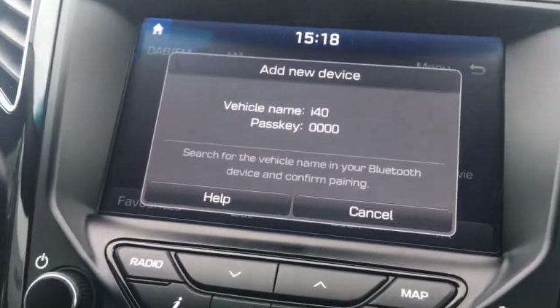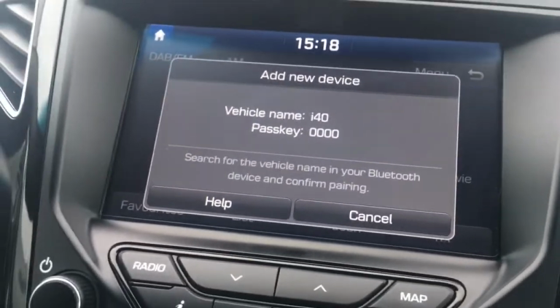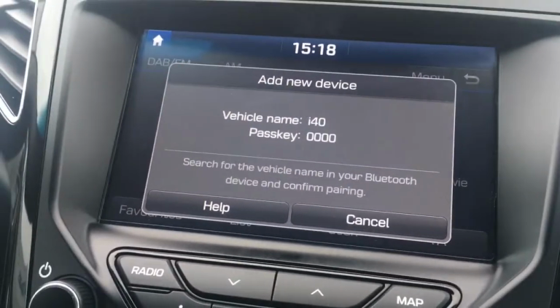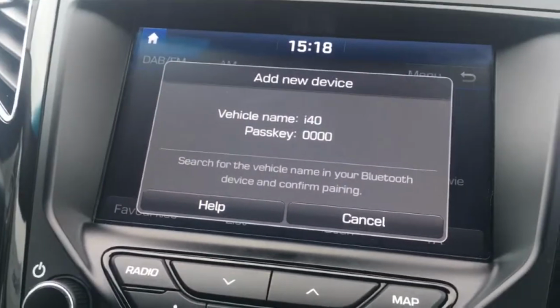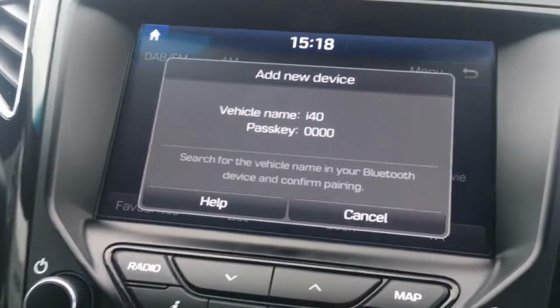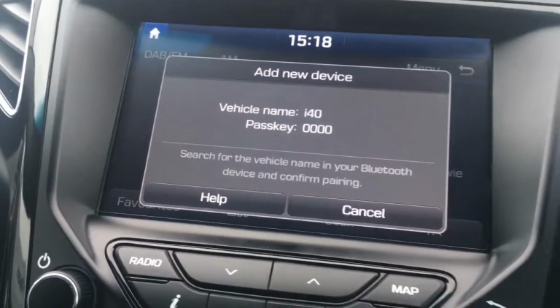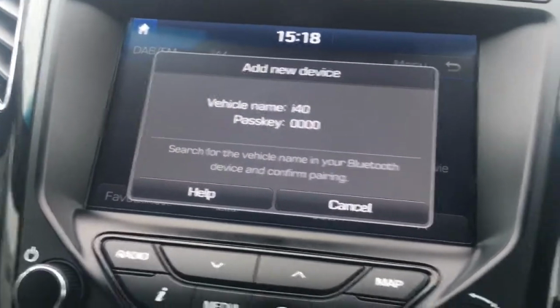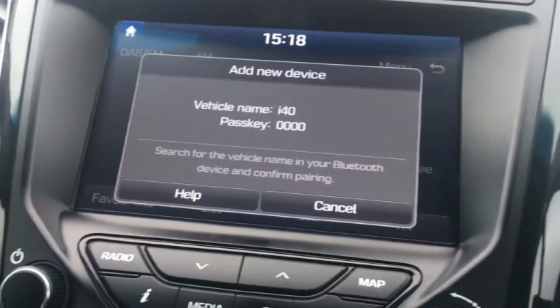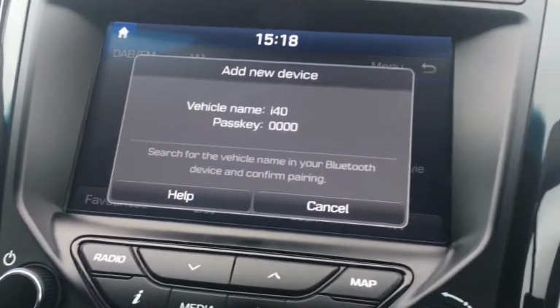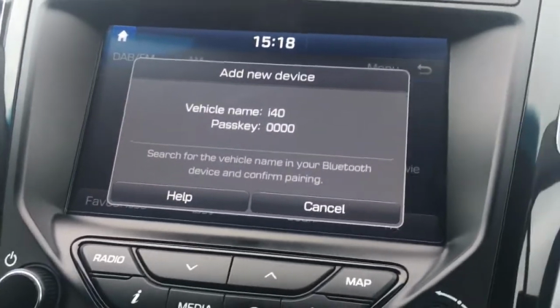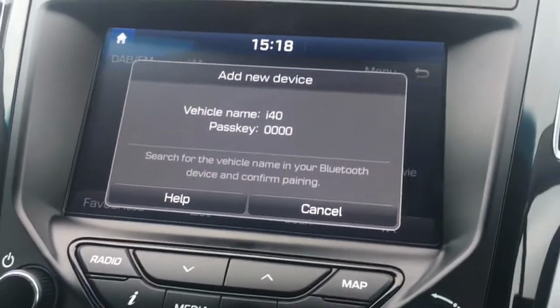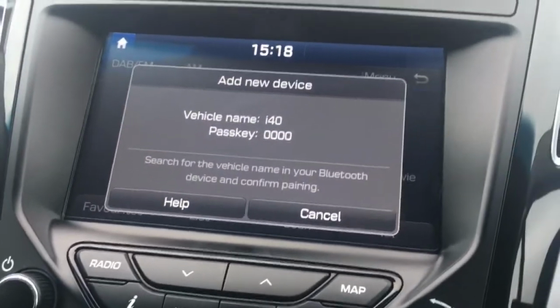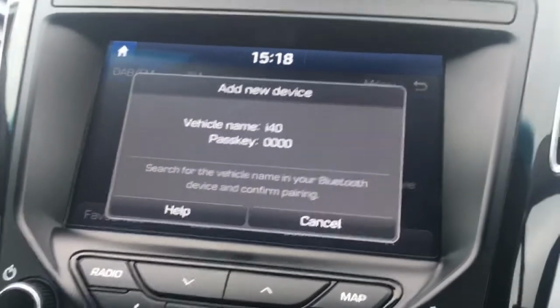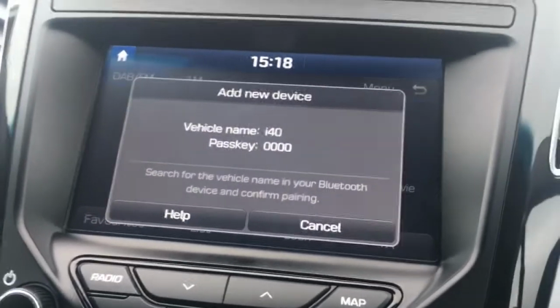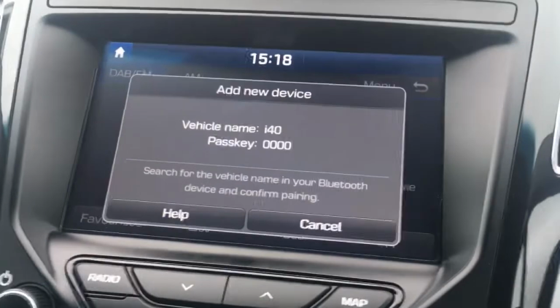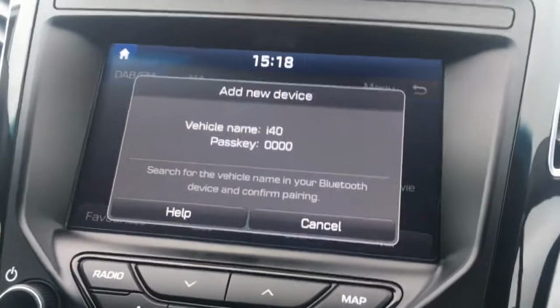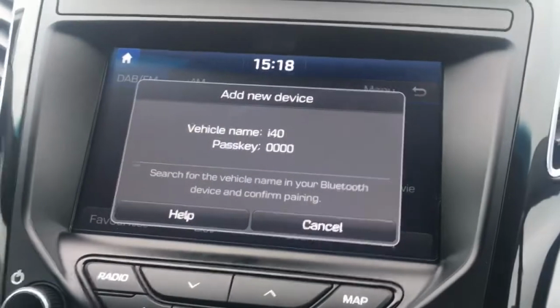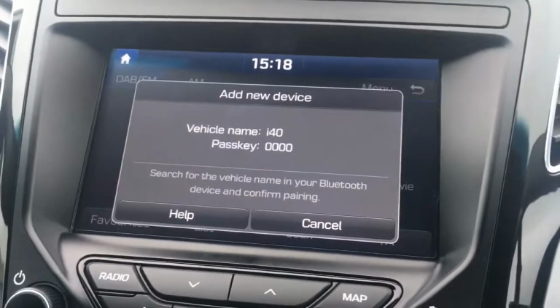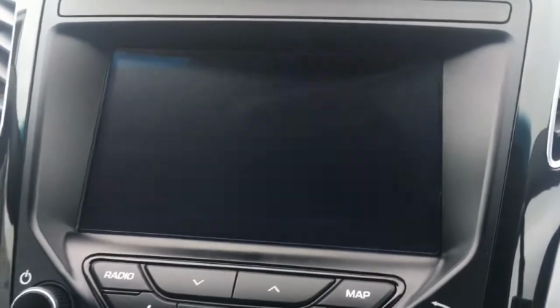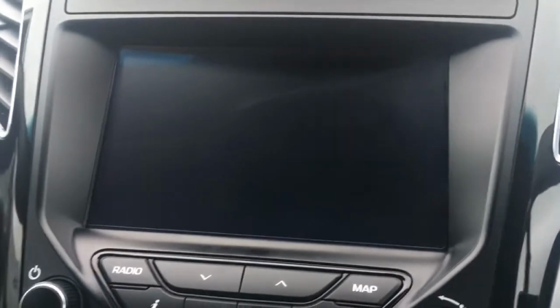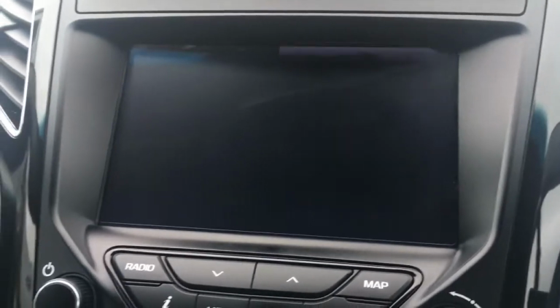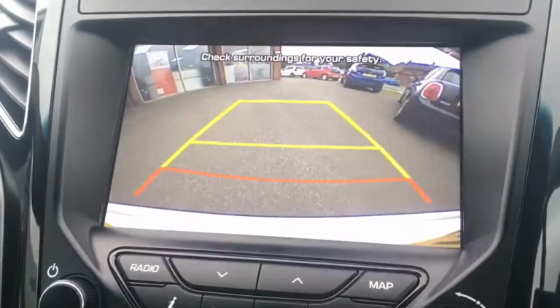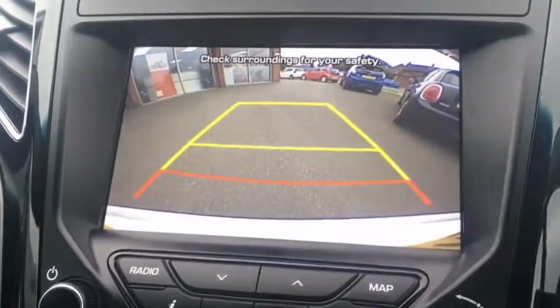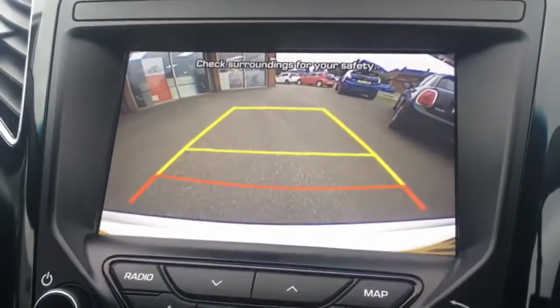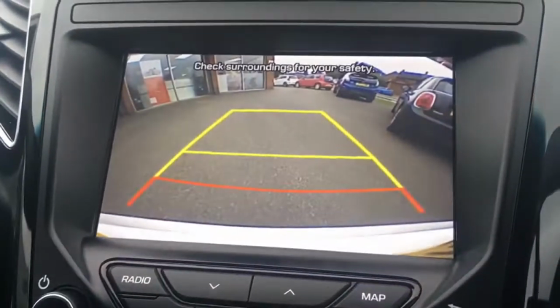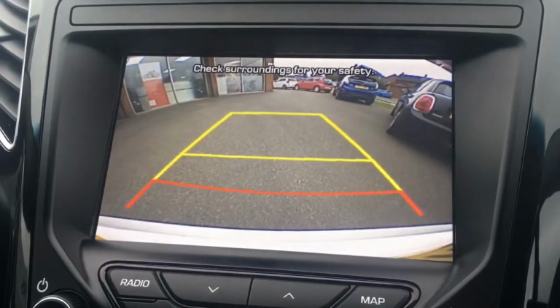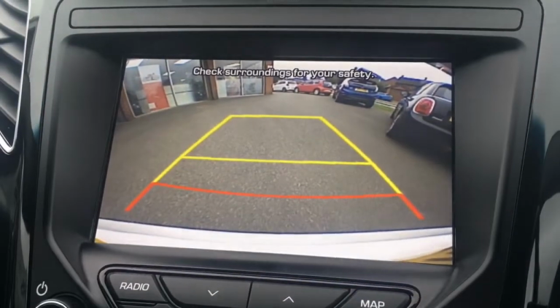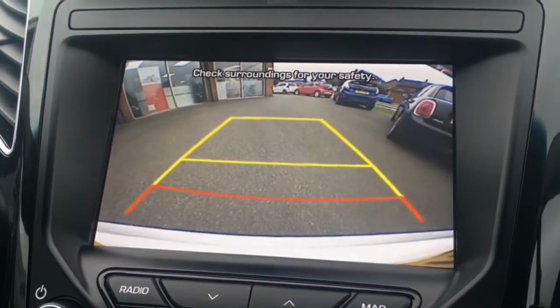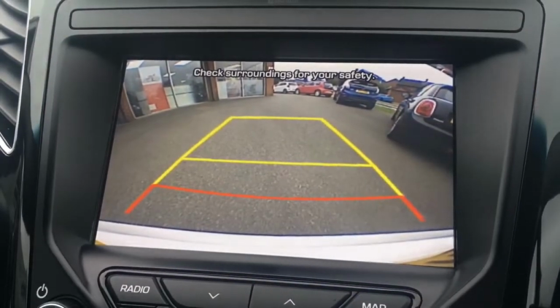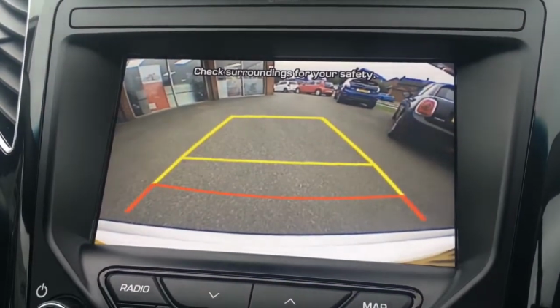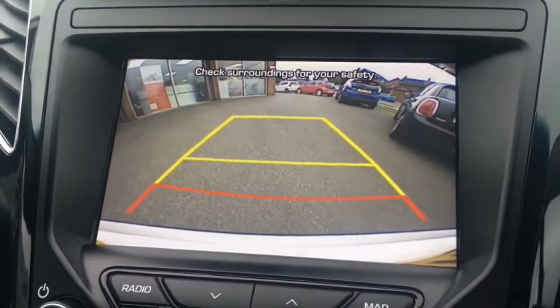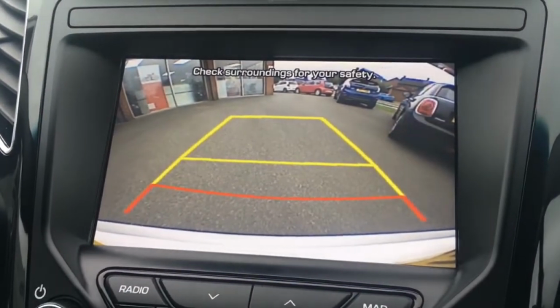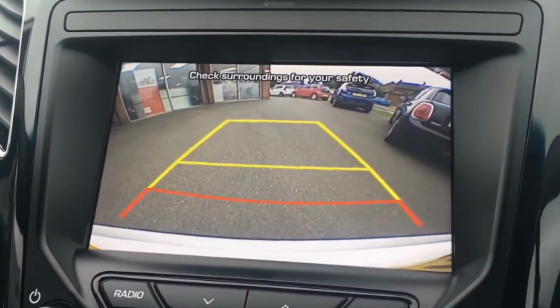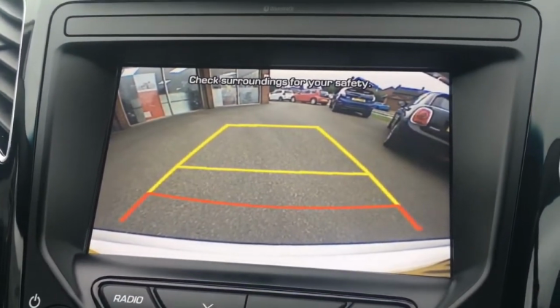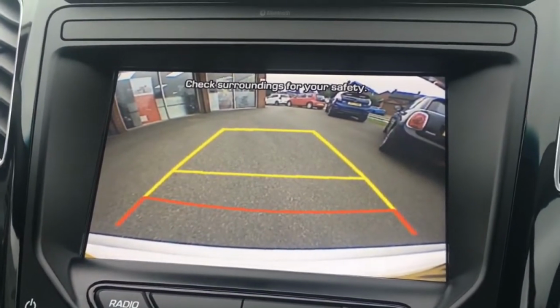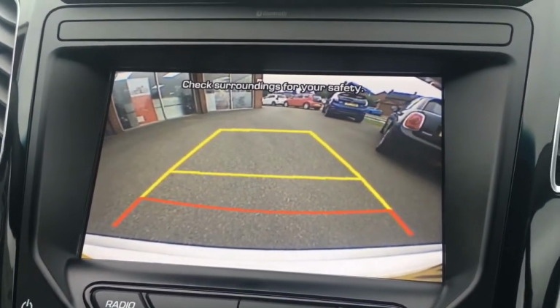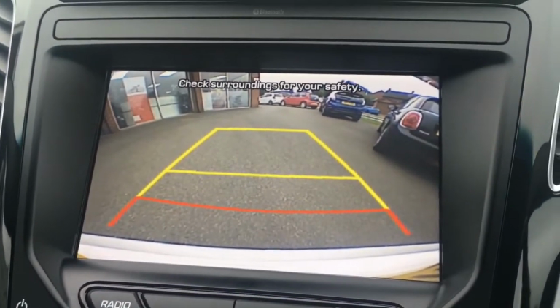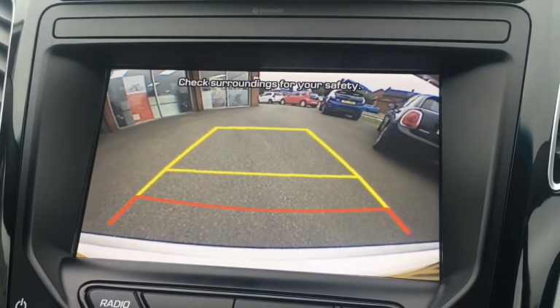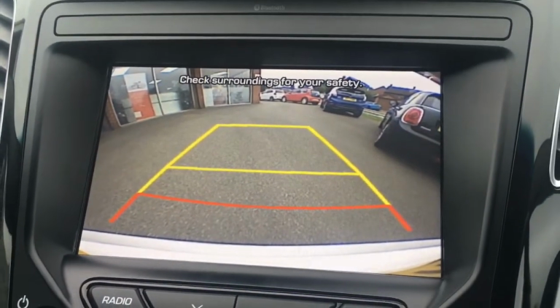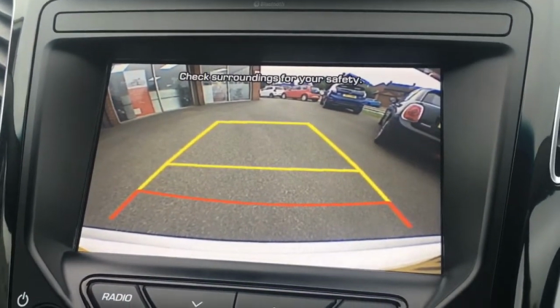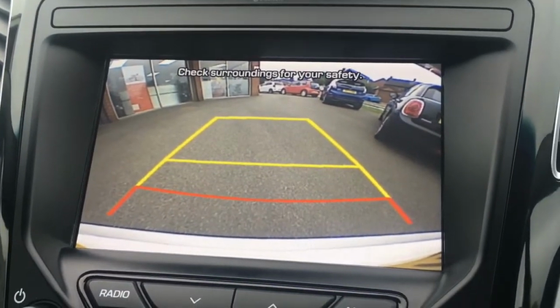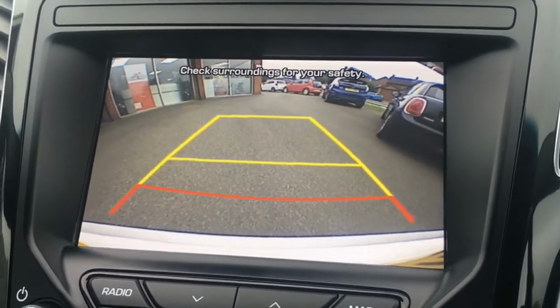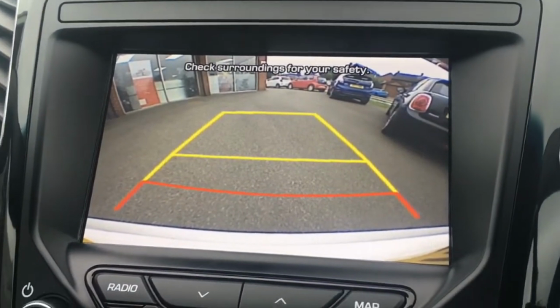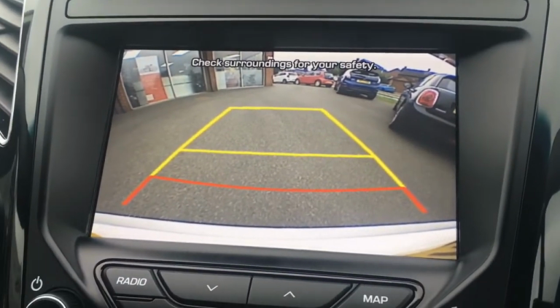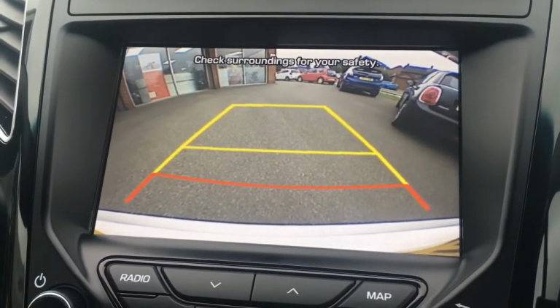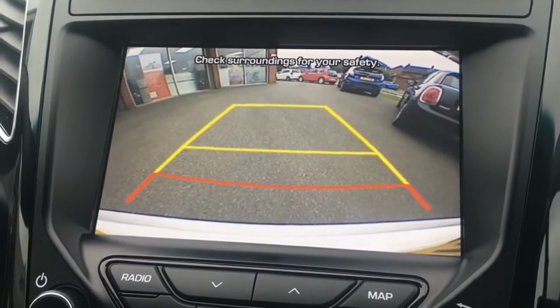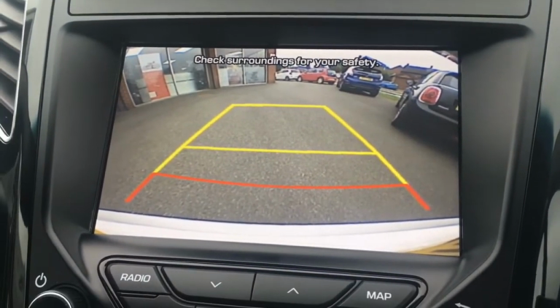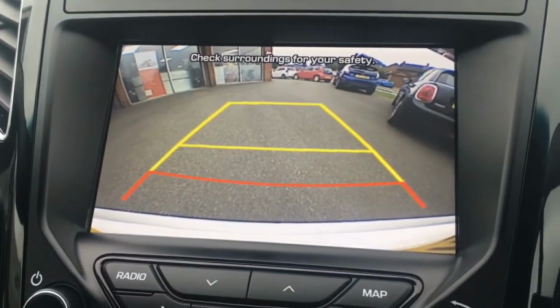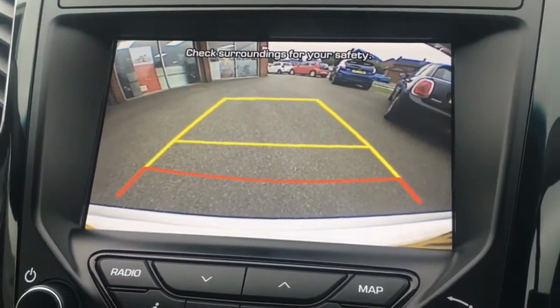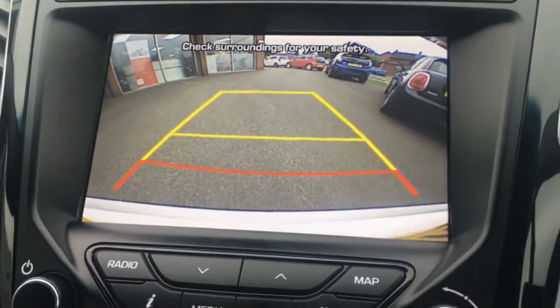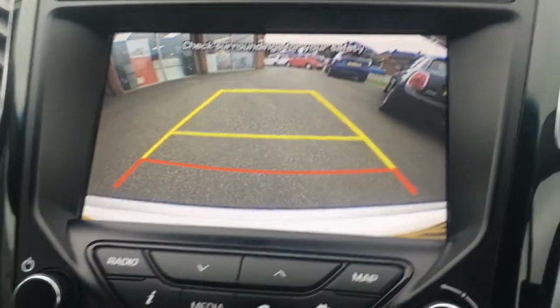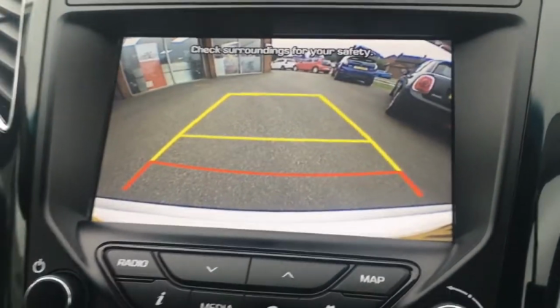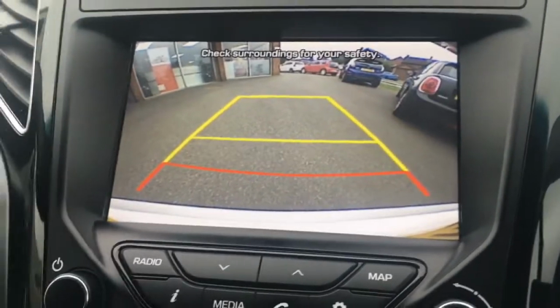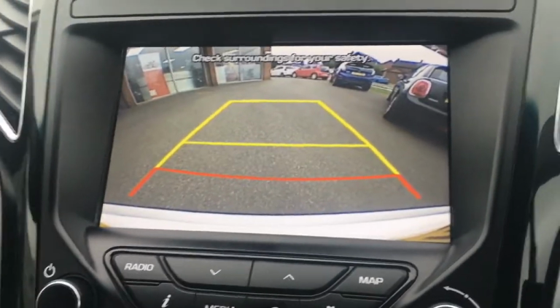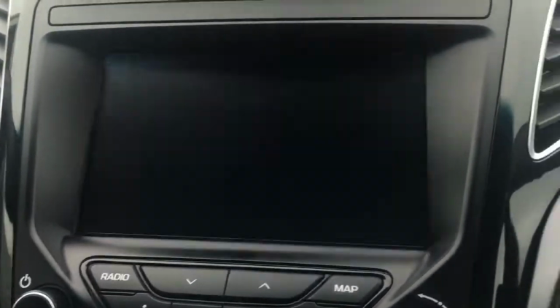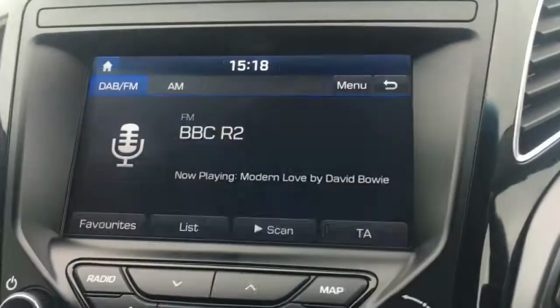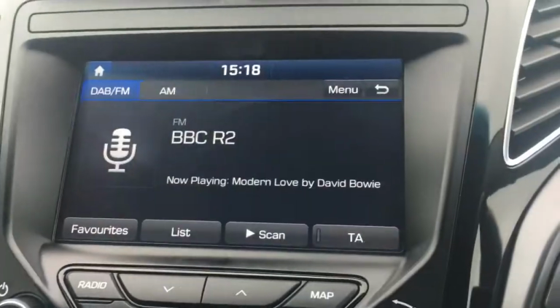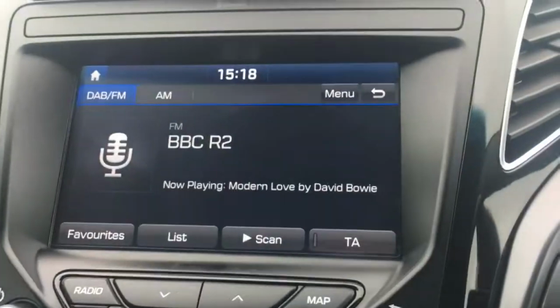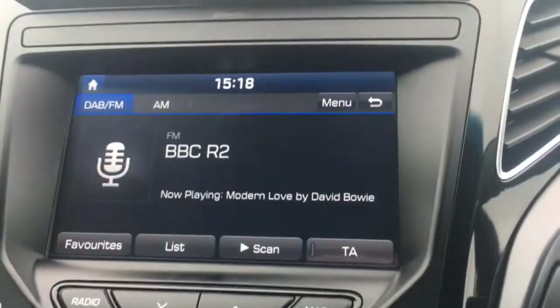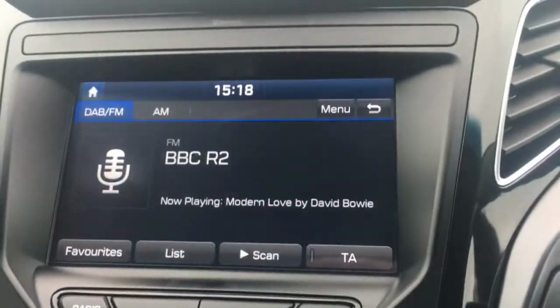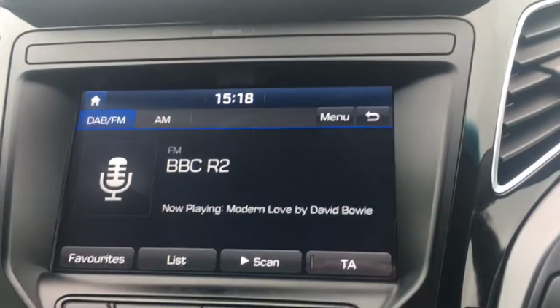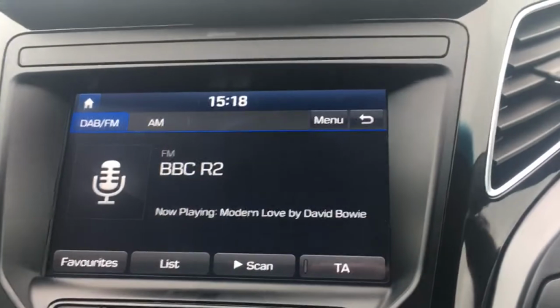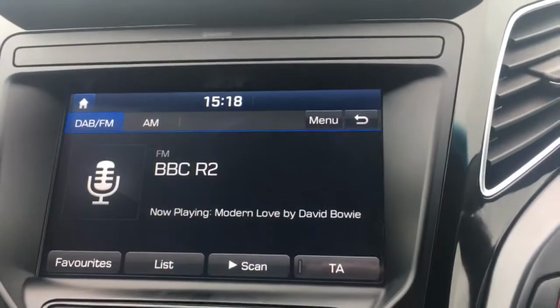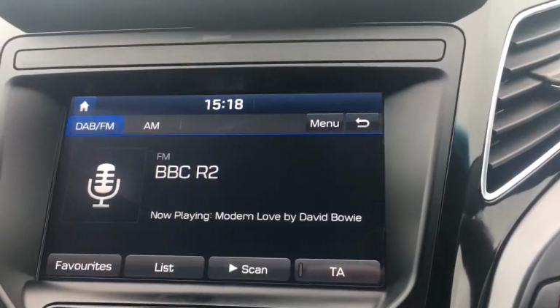Popping the car into reverse, we get a reversing camera which makes life a bit easier in the car park.